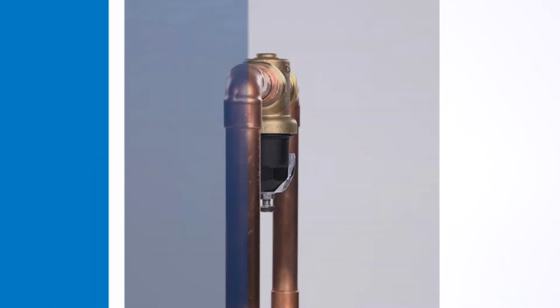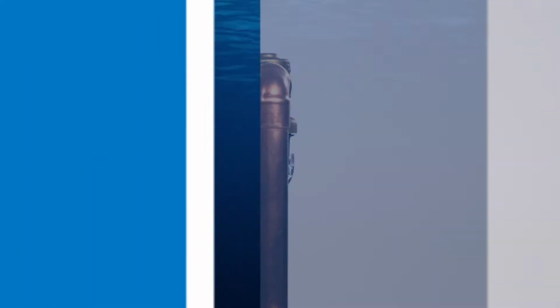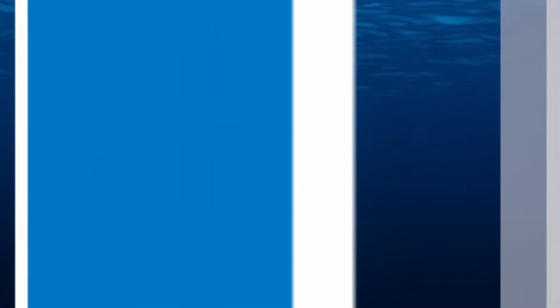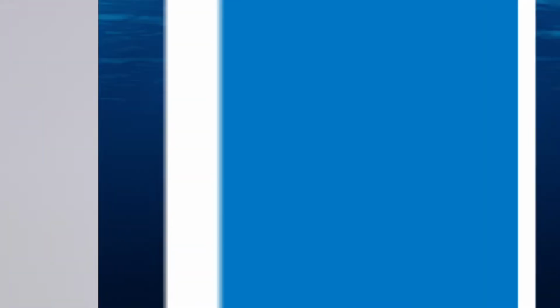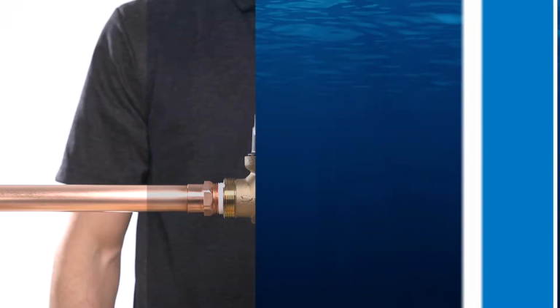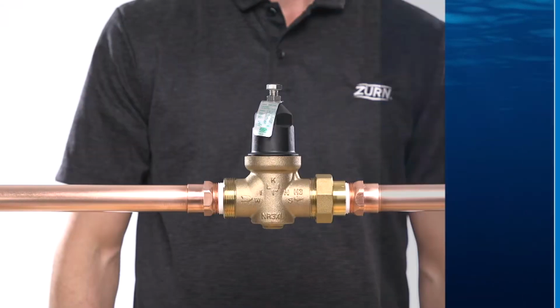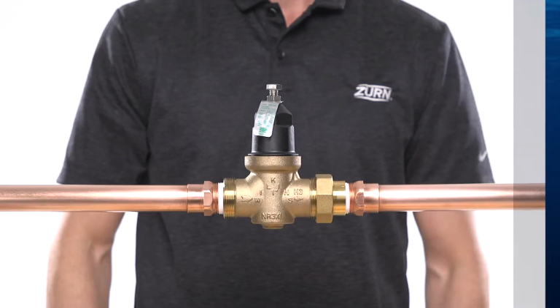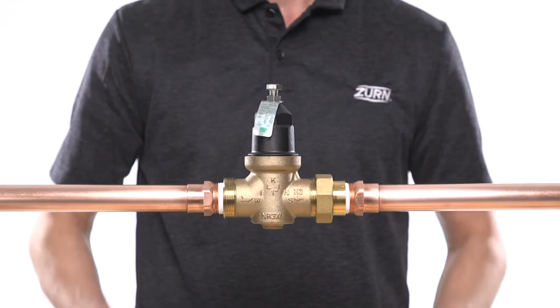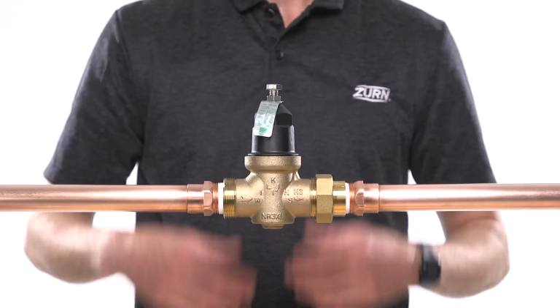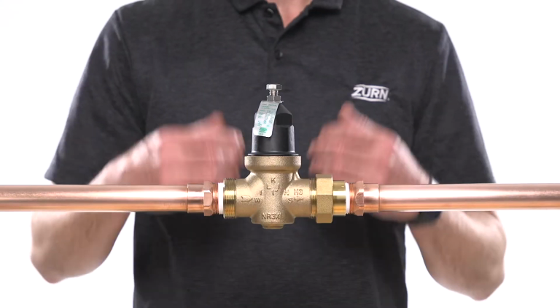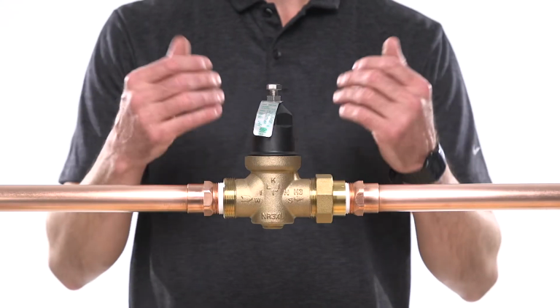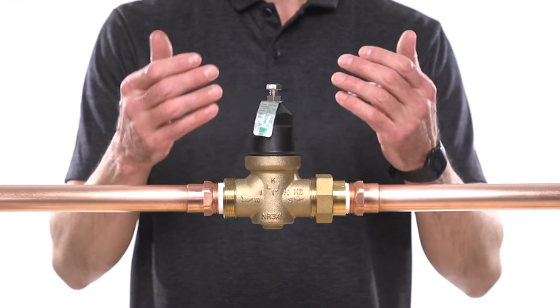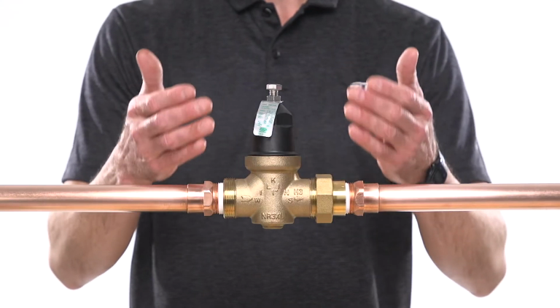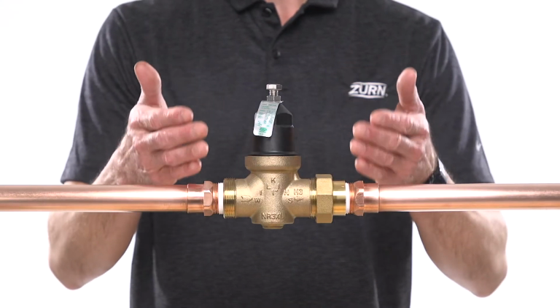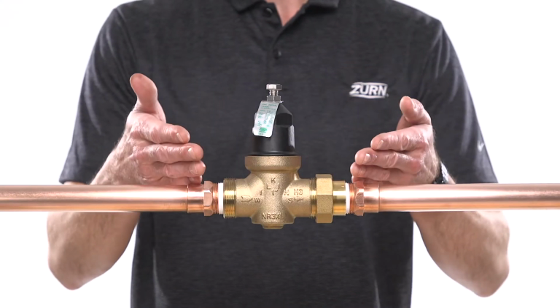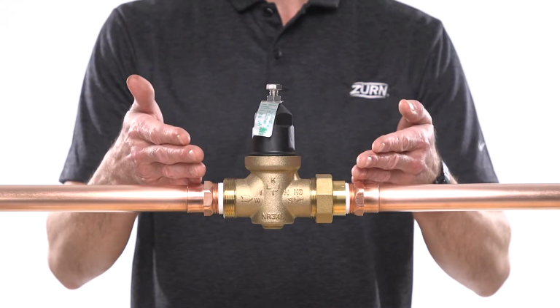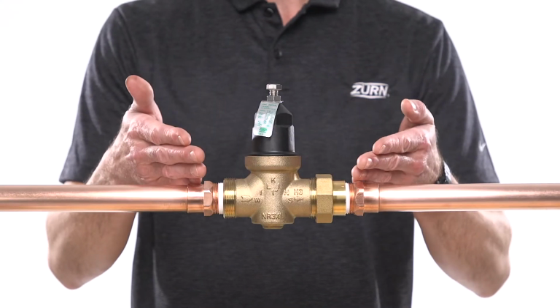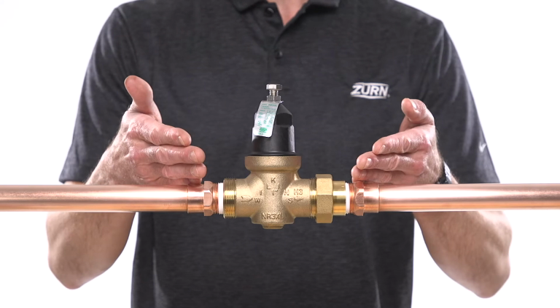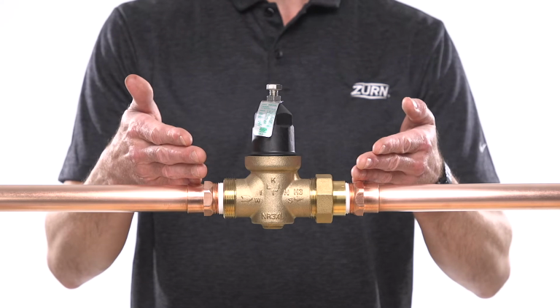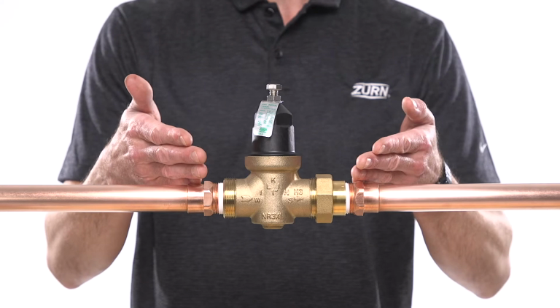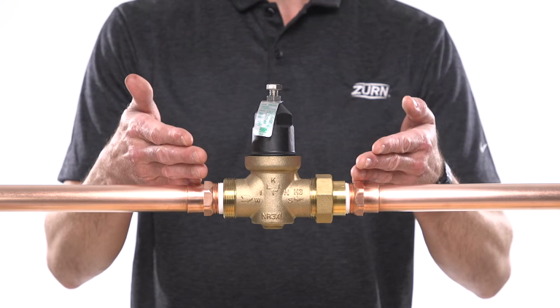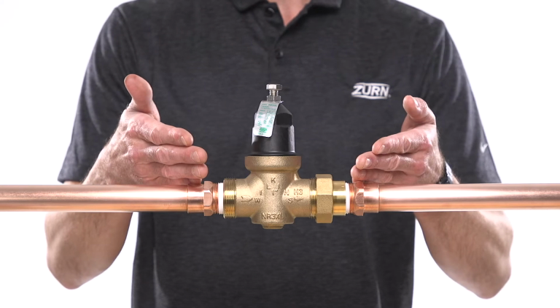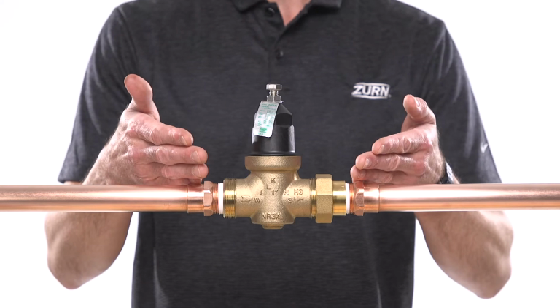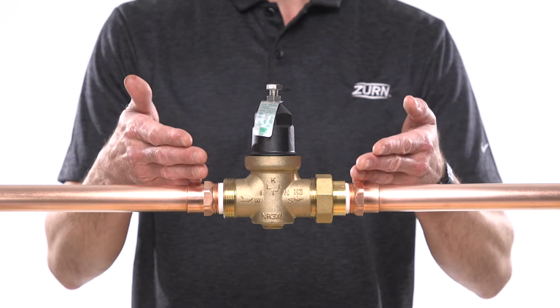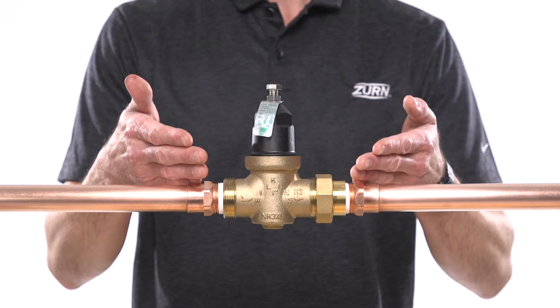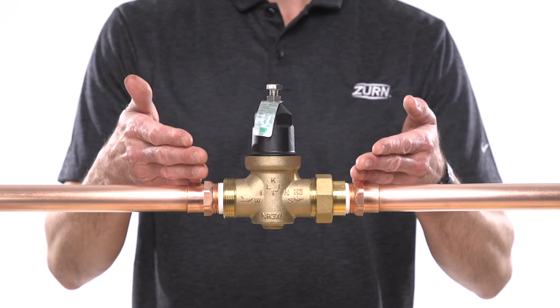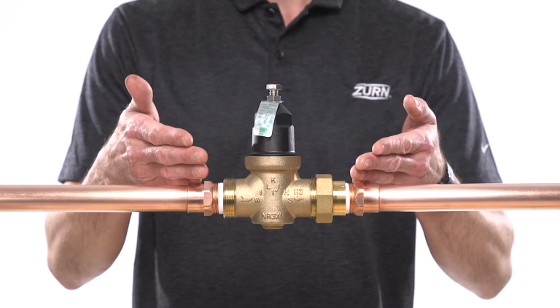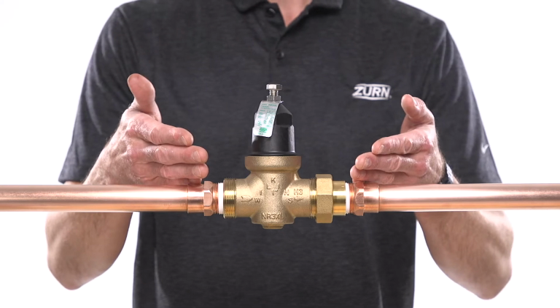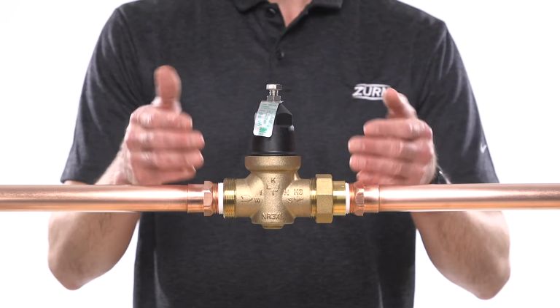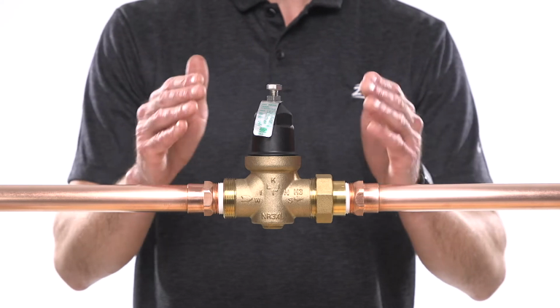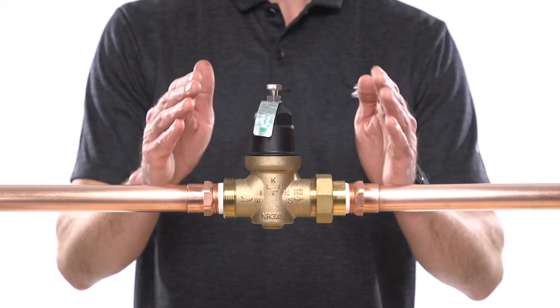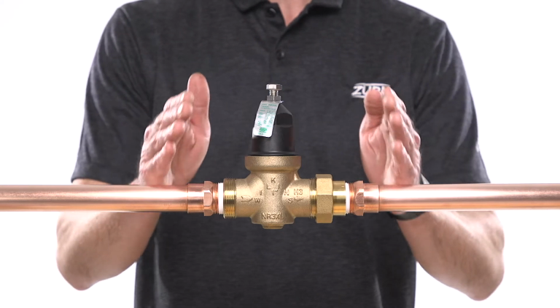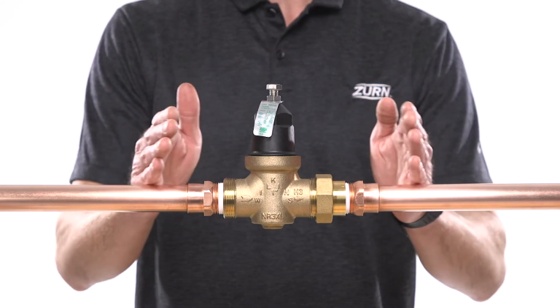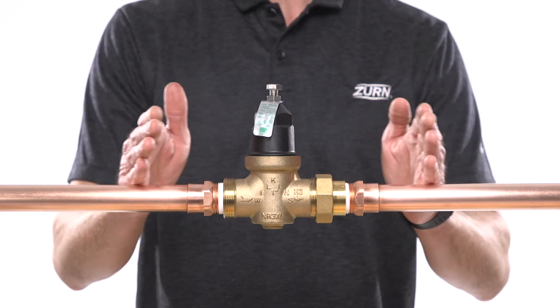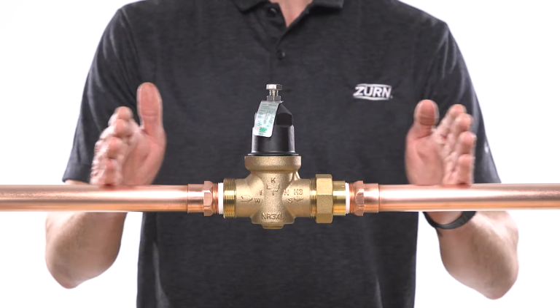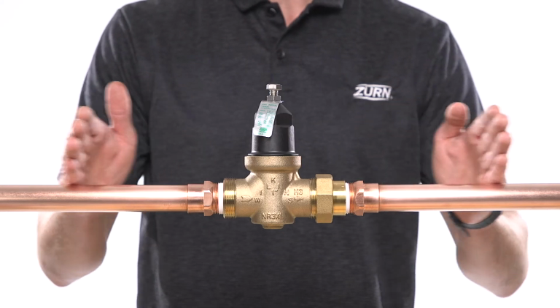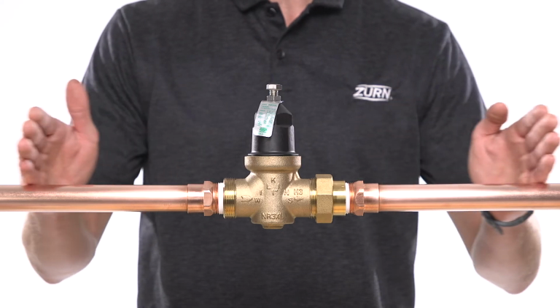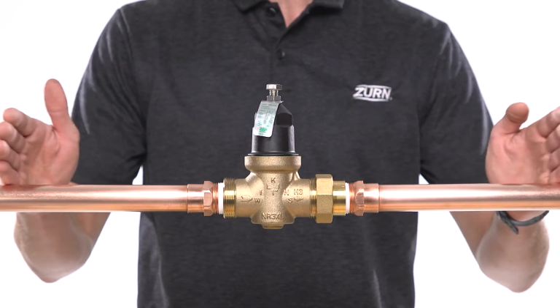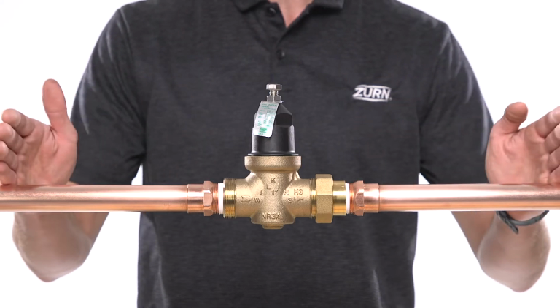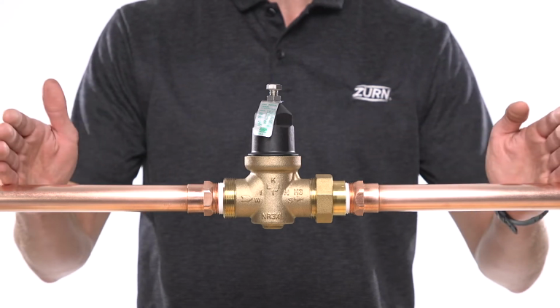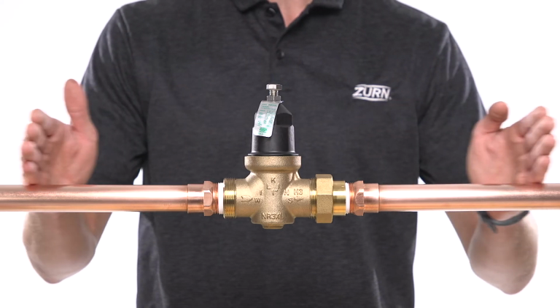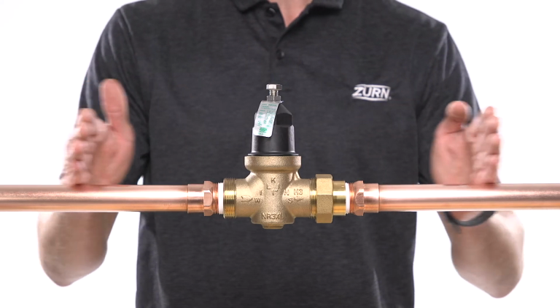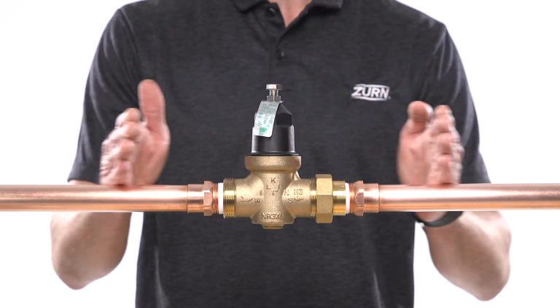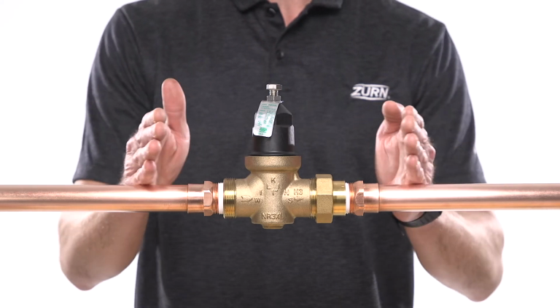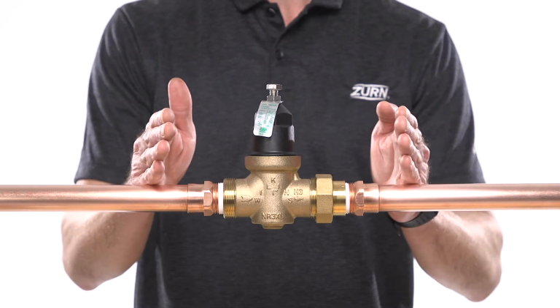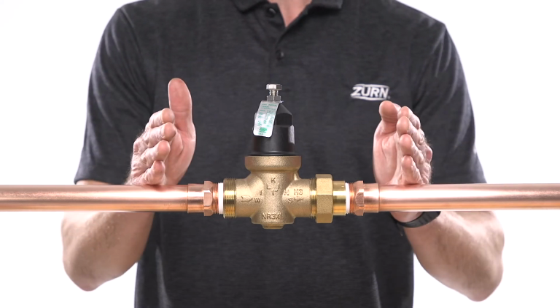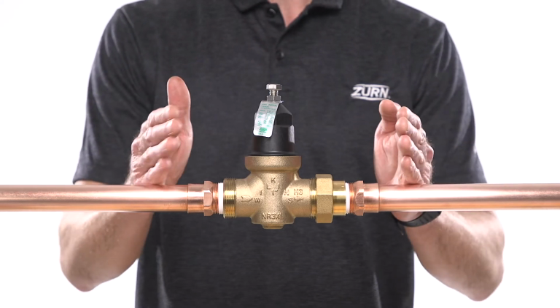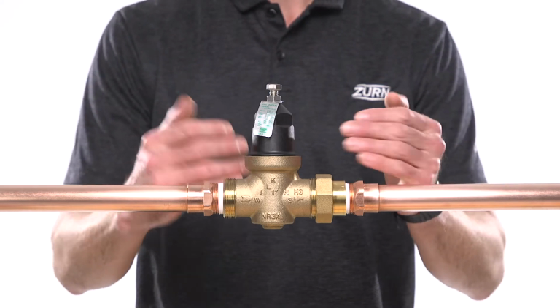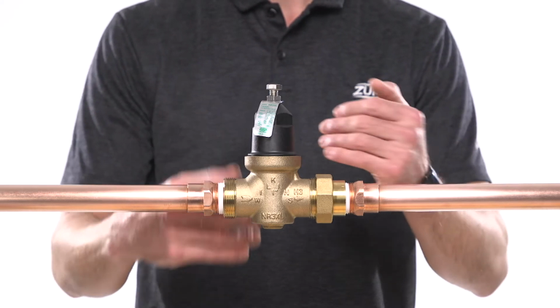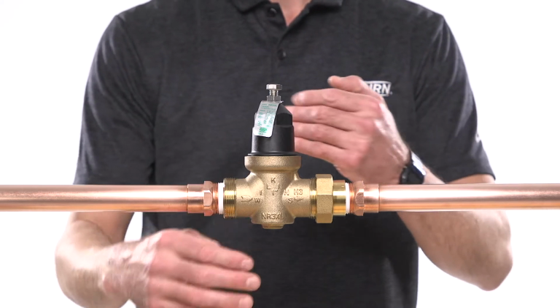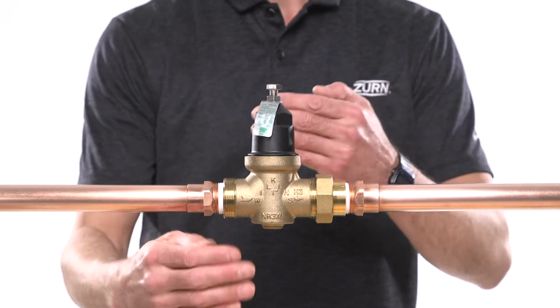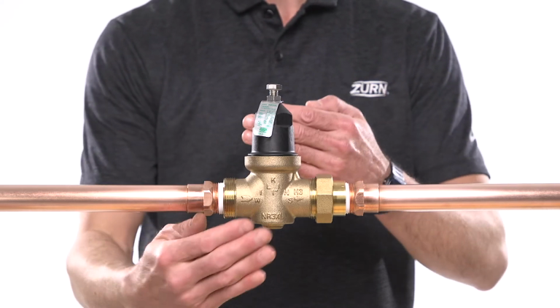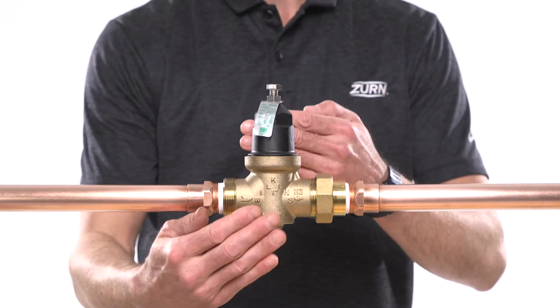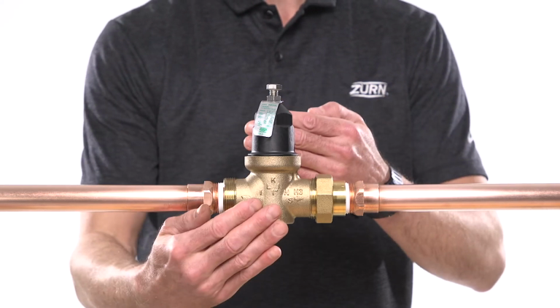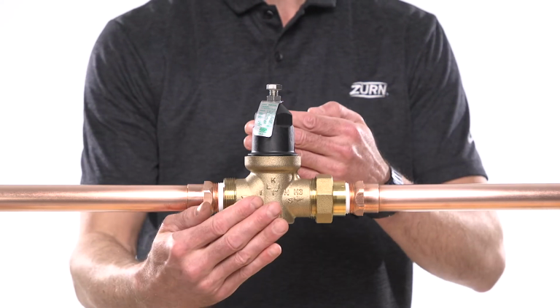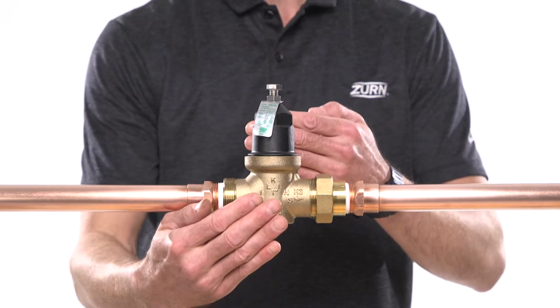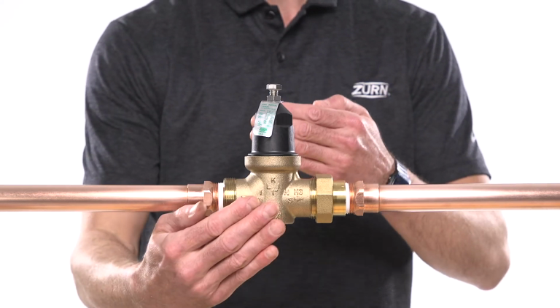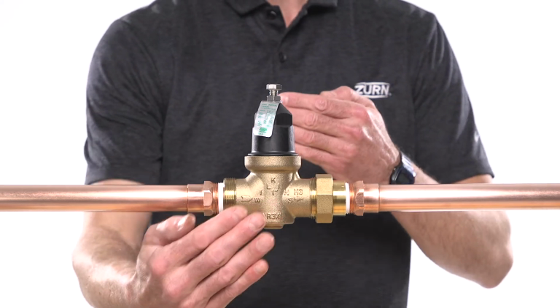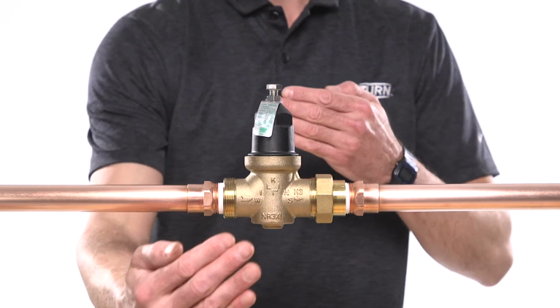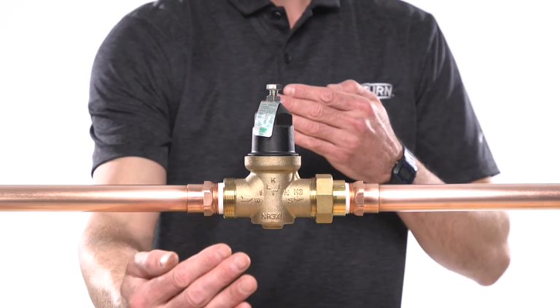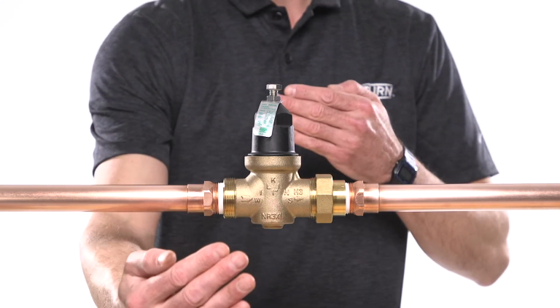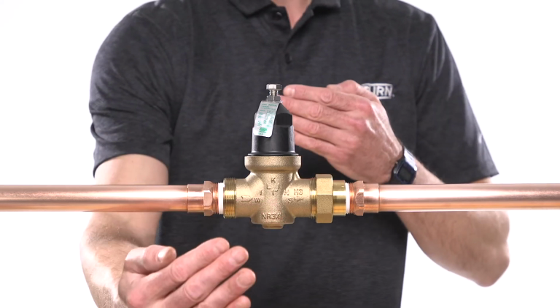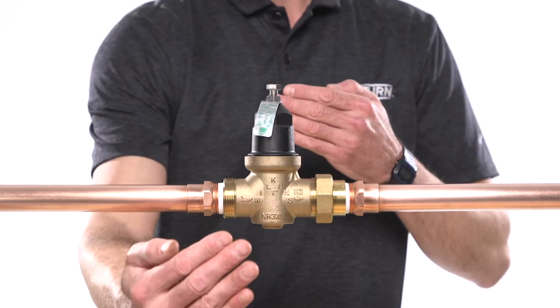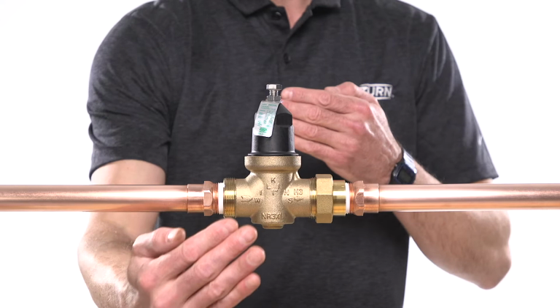When installing your NR3XL, make sure to leave enough room around the unit for regular testing, inspections, and maintenance.